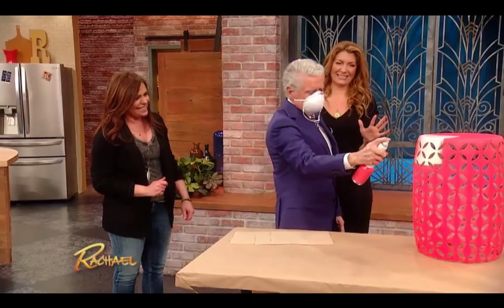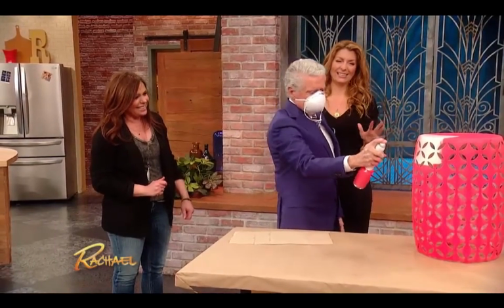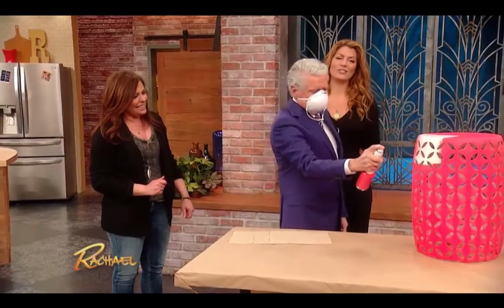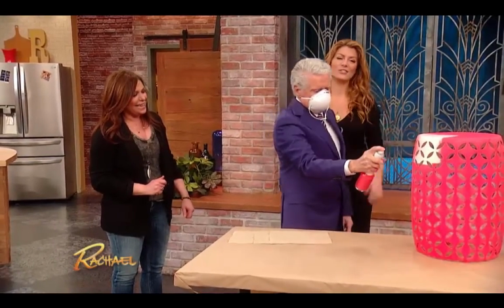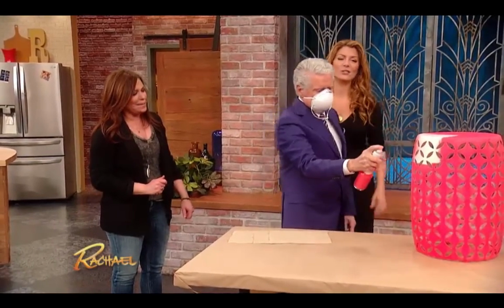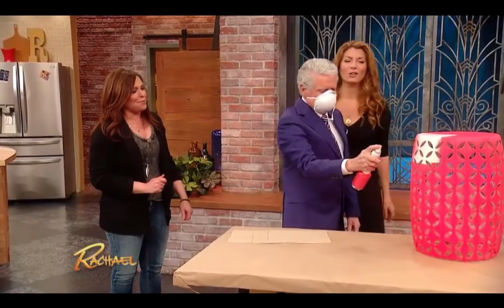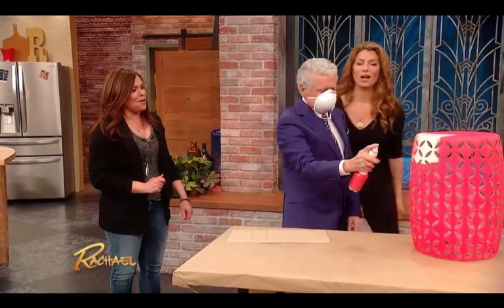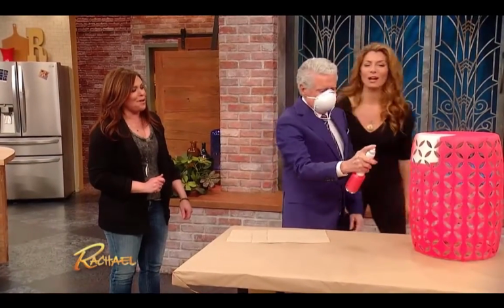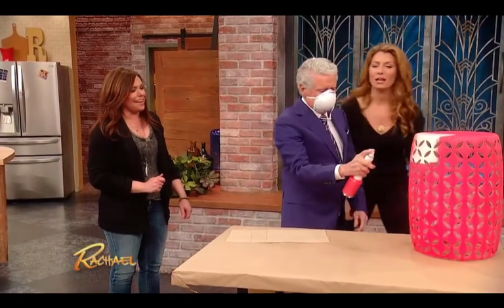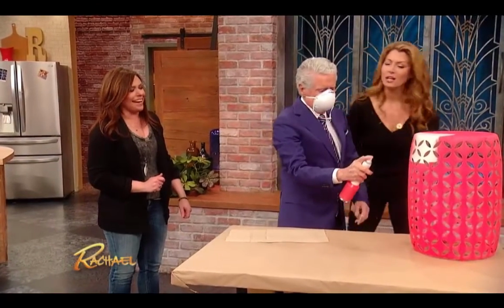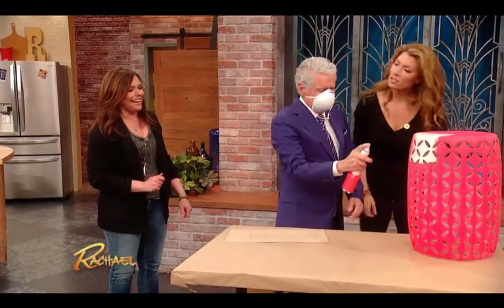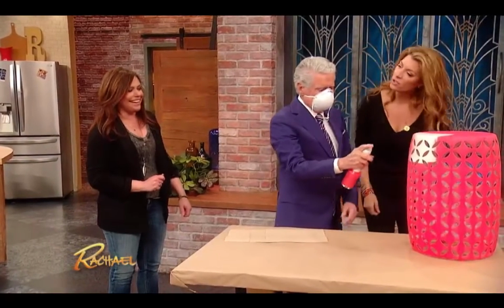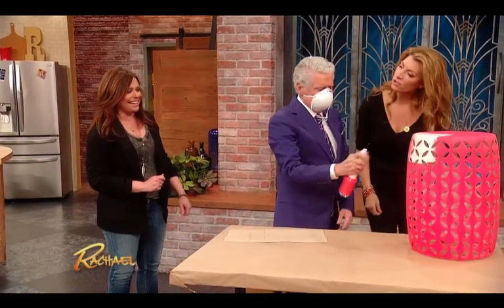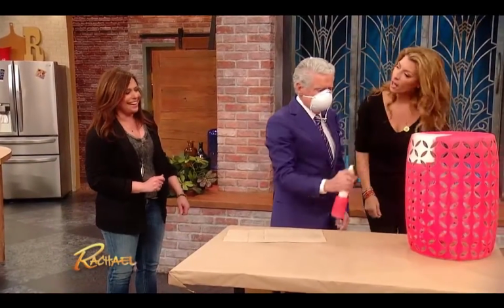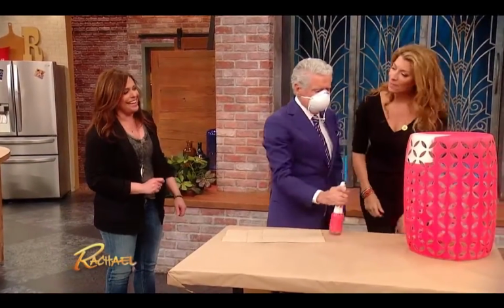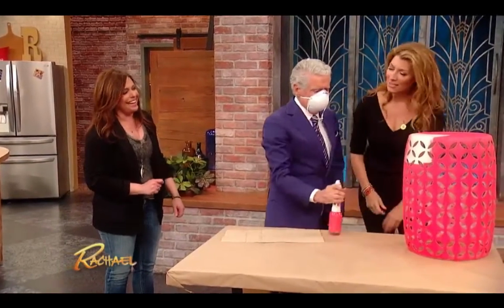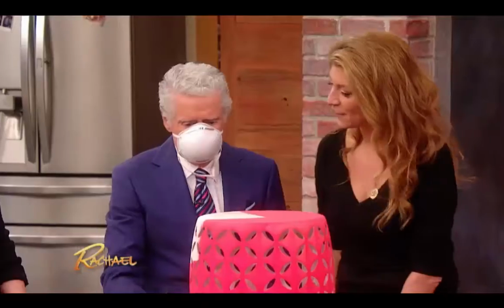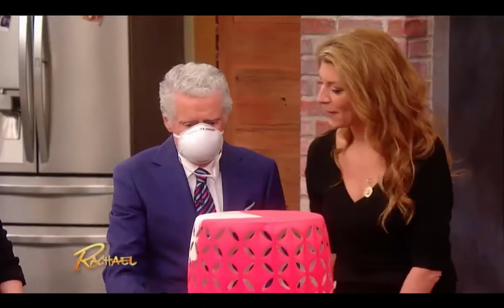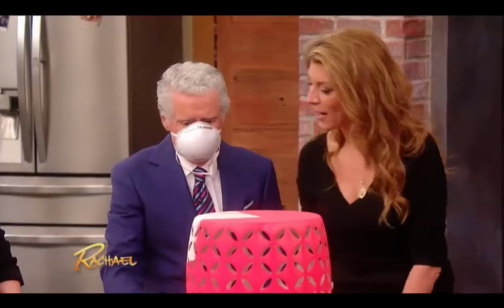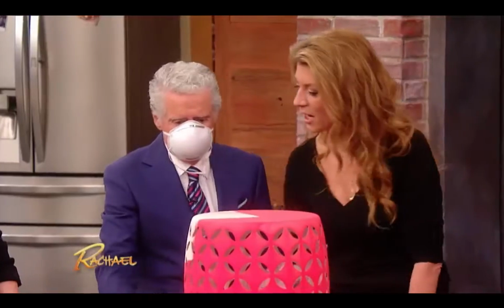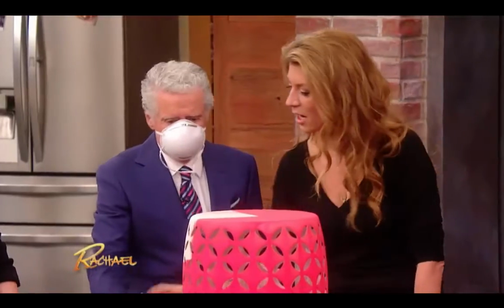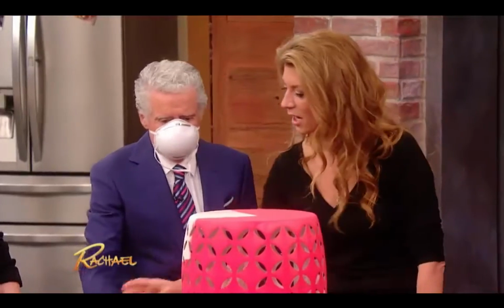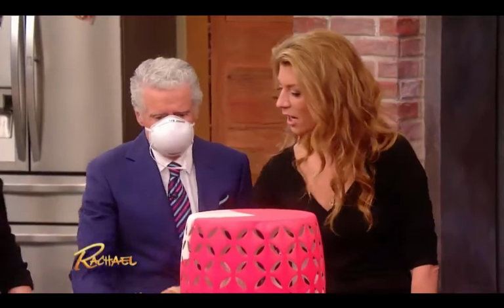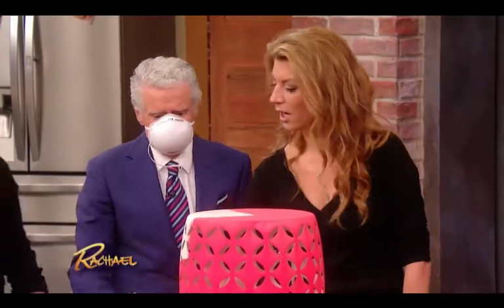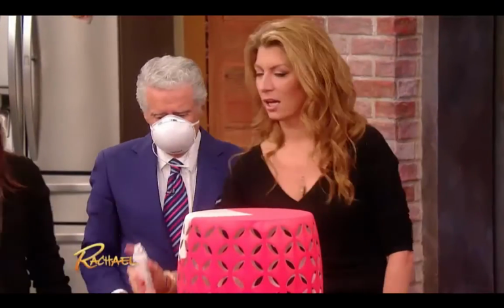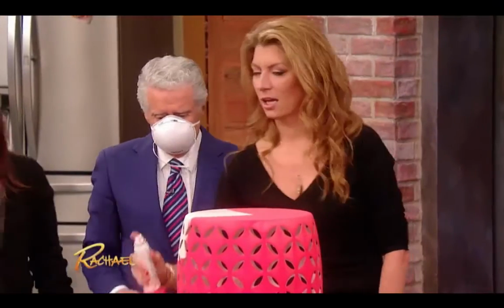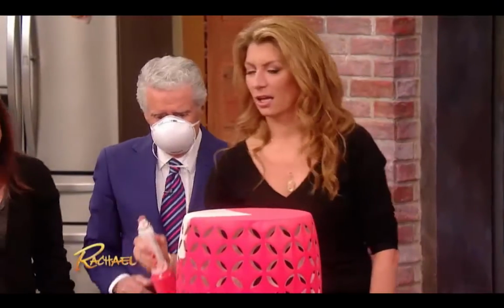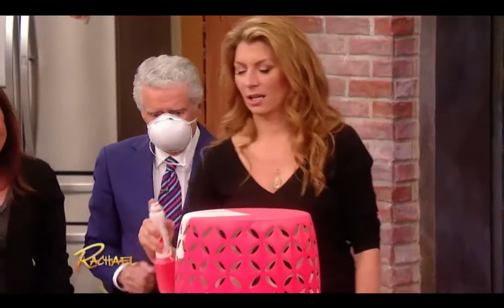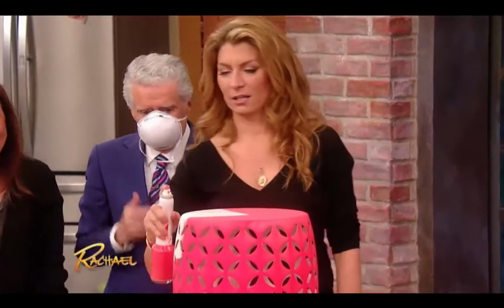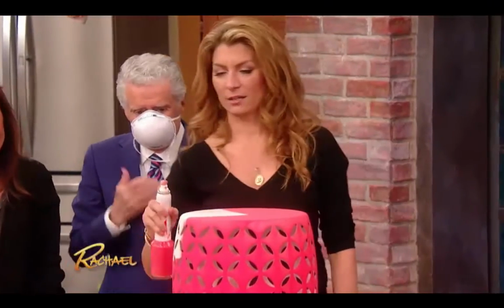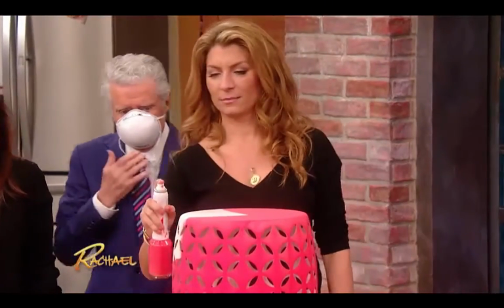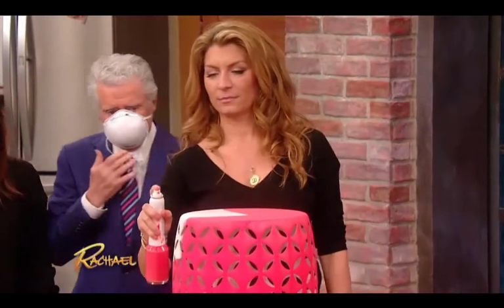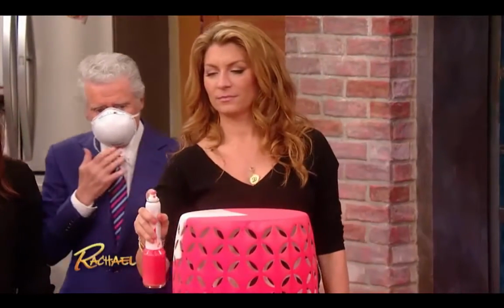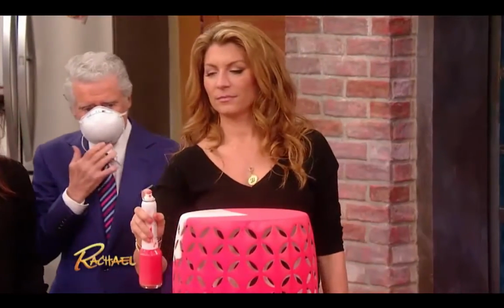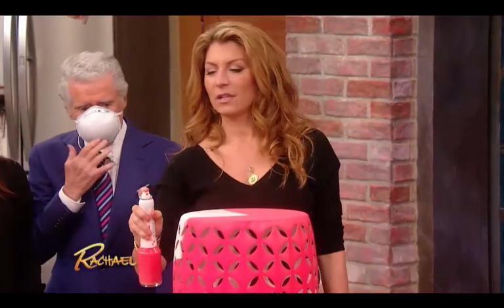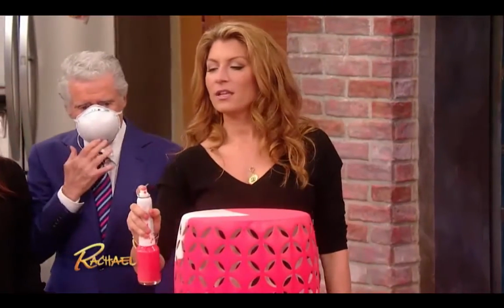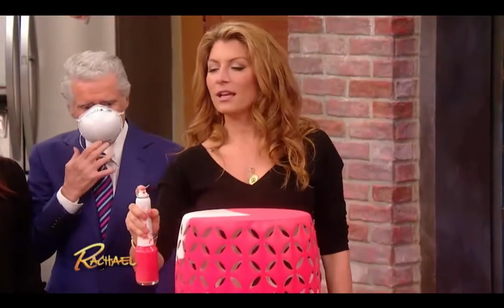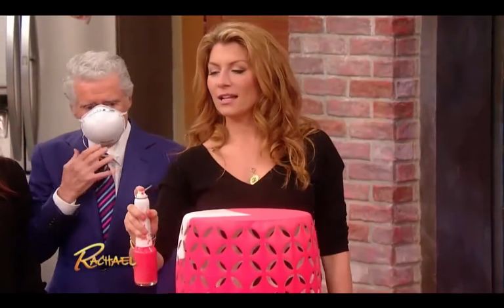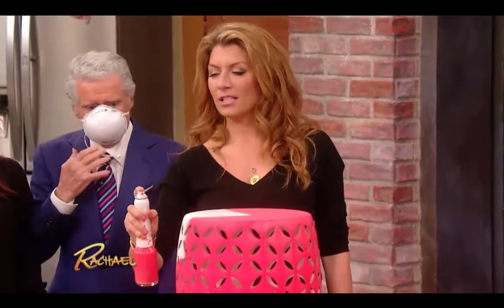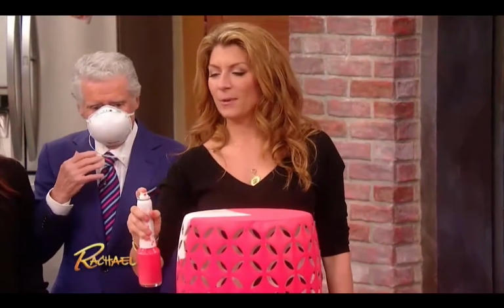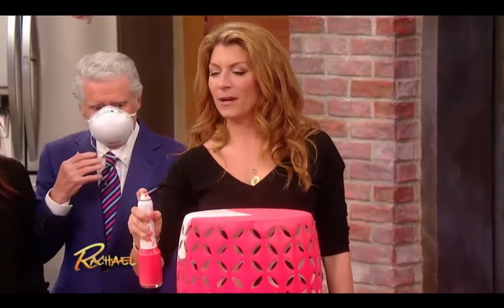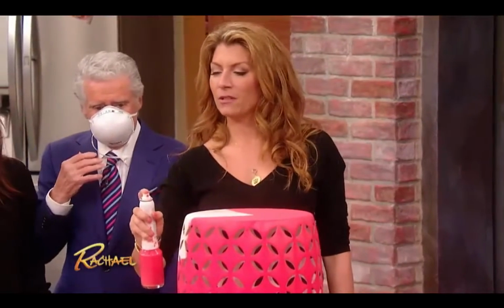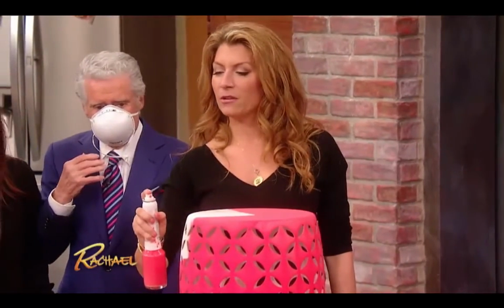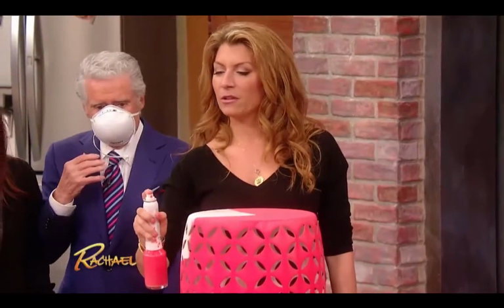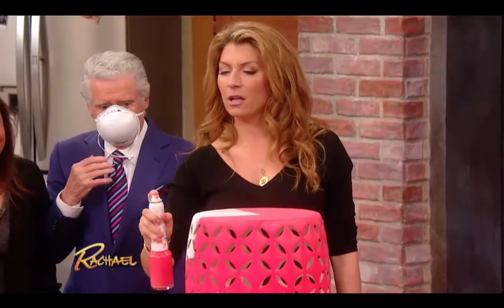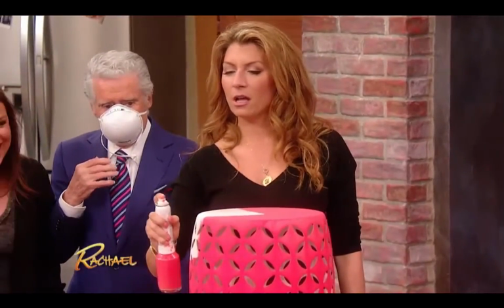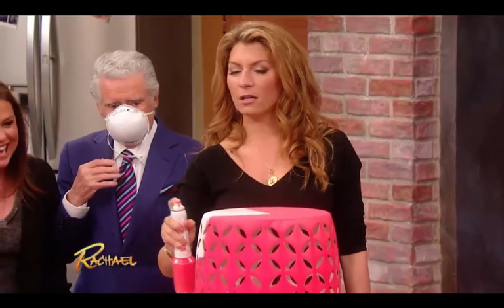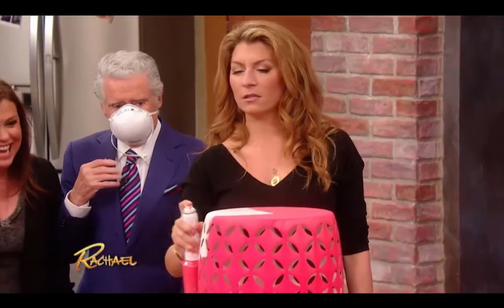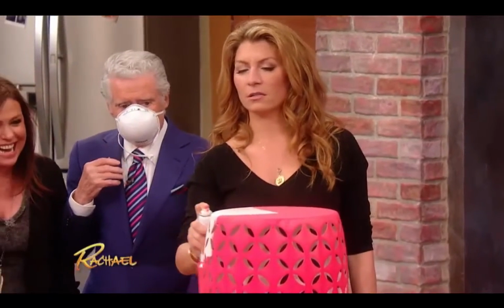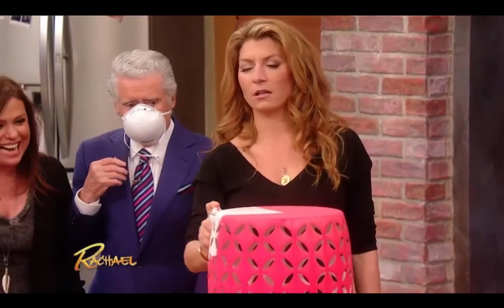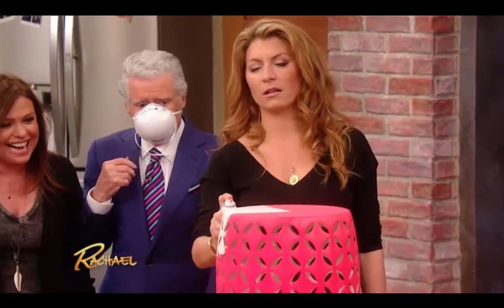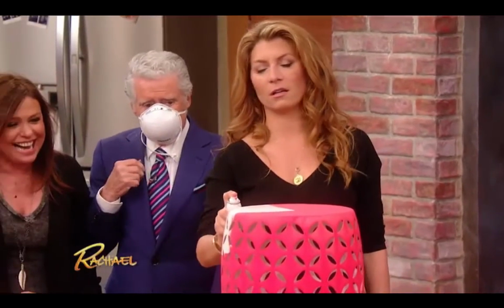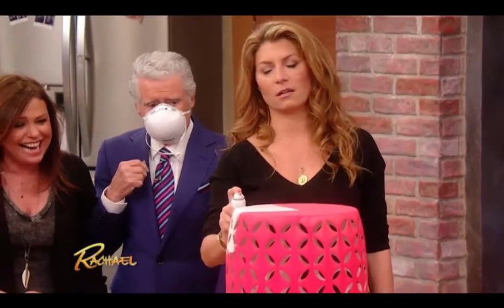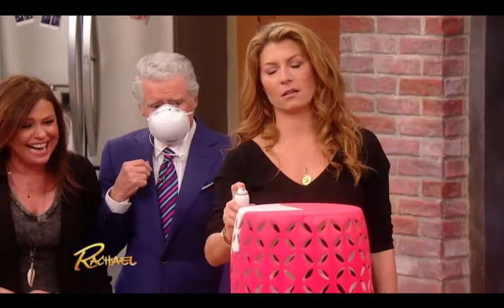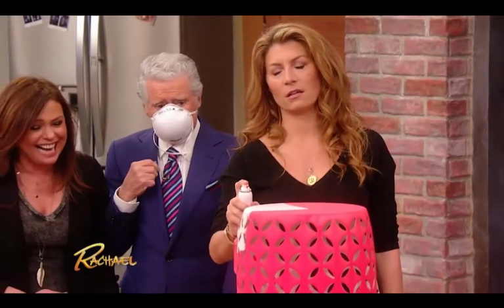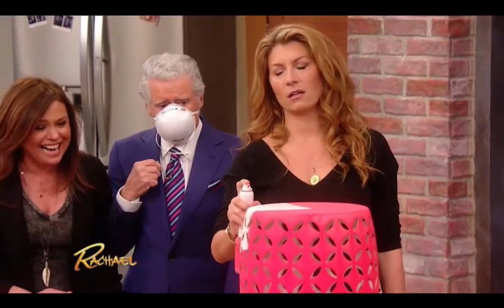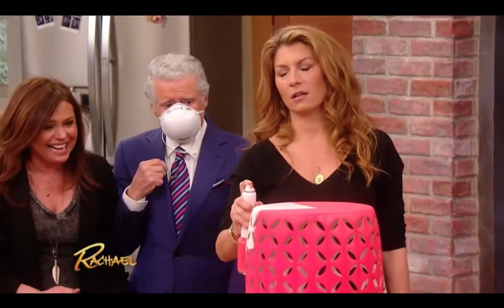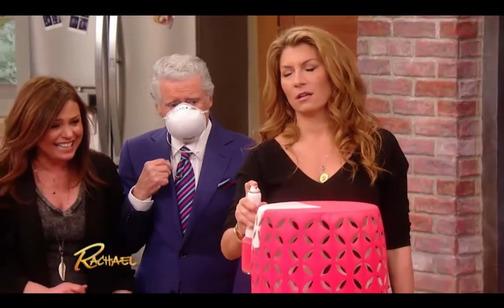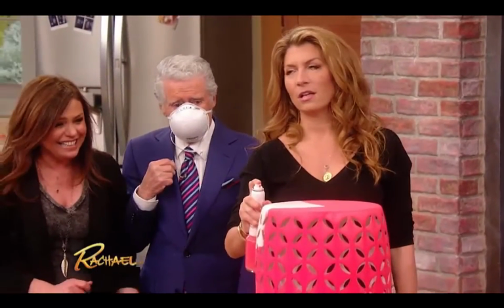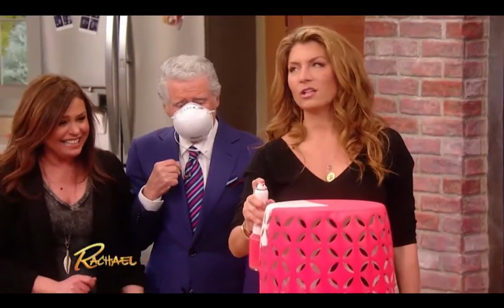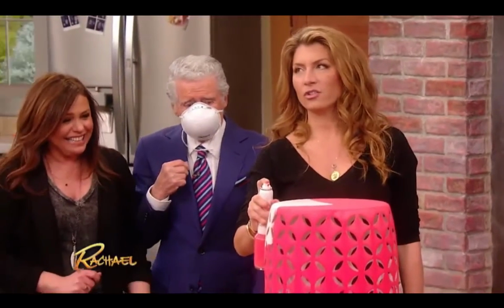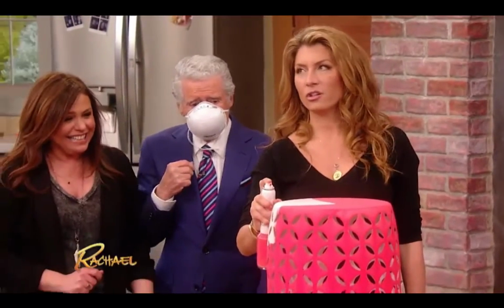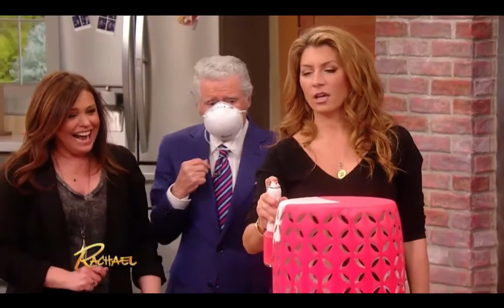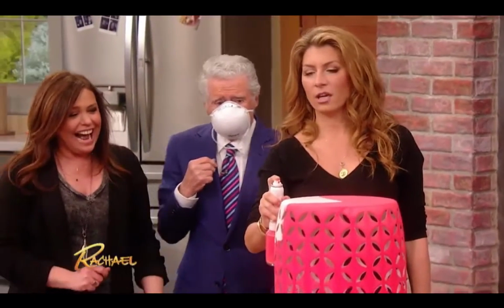He broke it. Did you break my sprayer? You gotta spray it through the cloth — I think I broke it. He shook it.